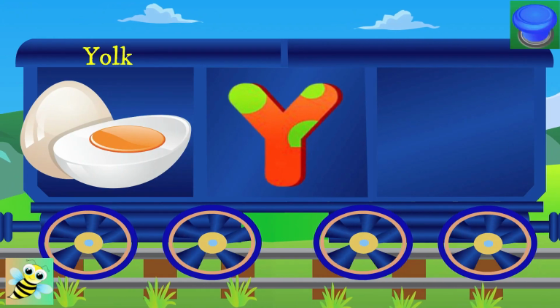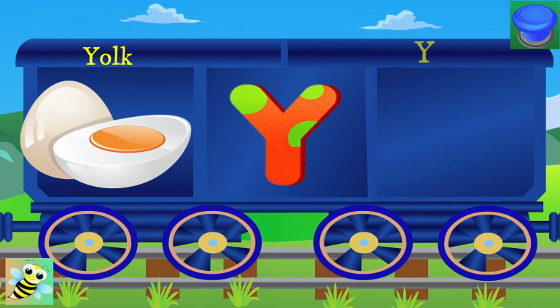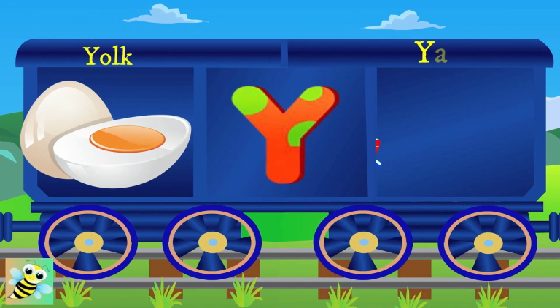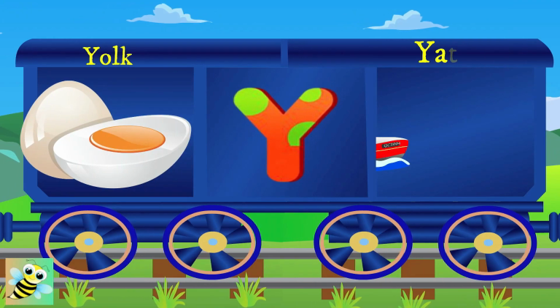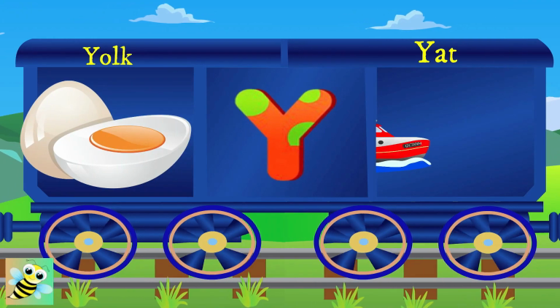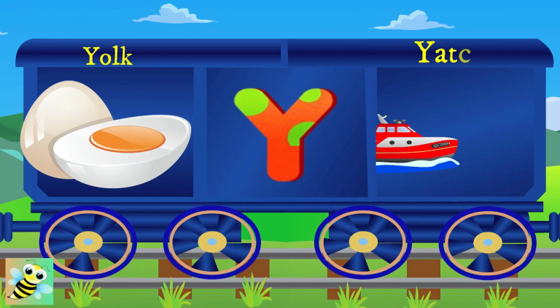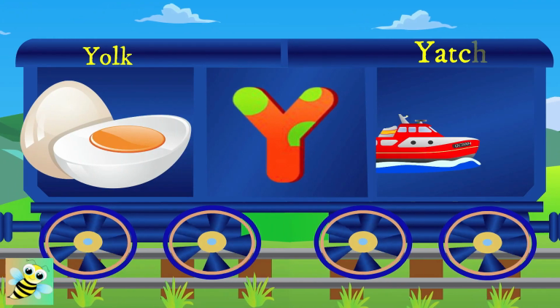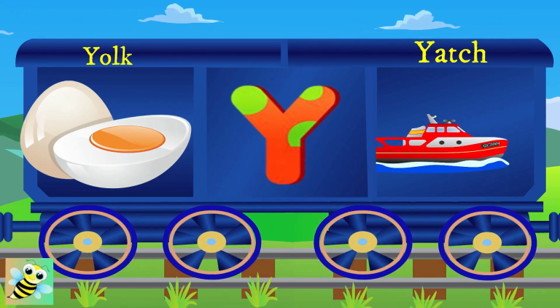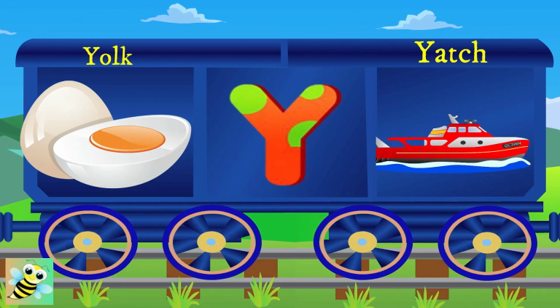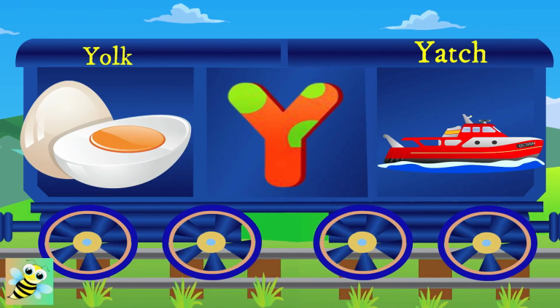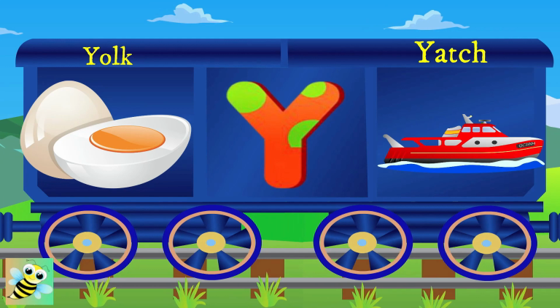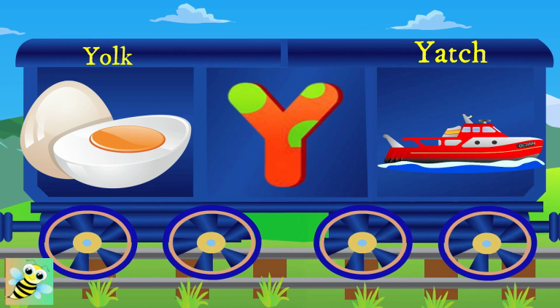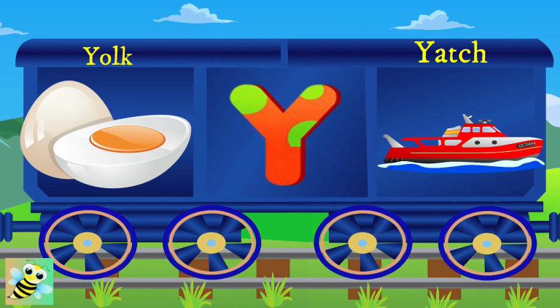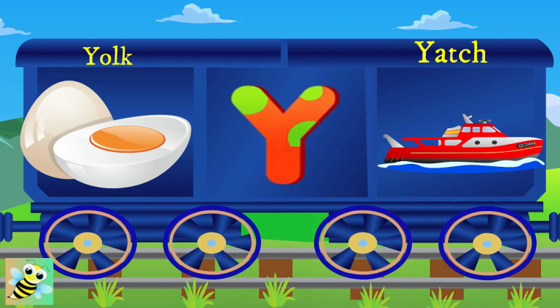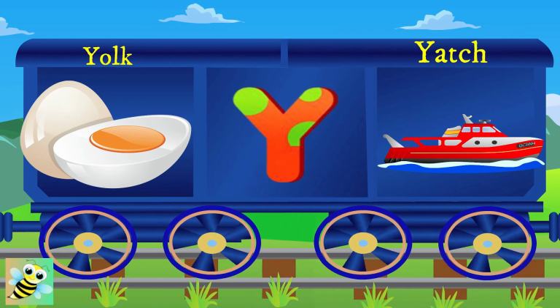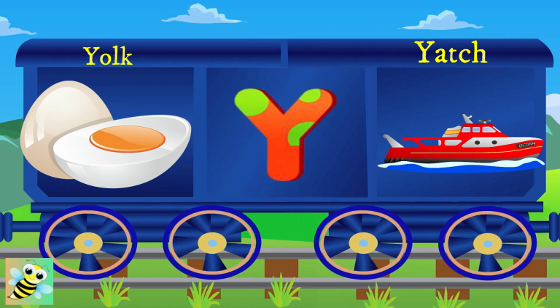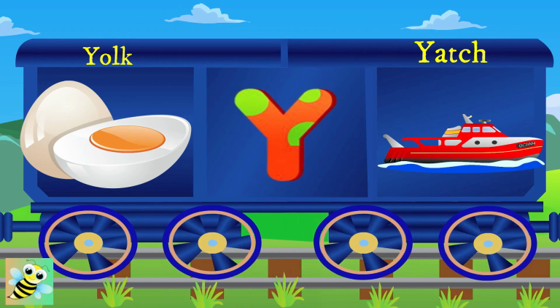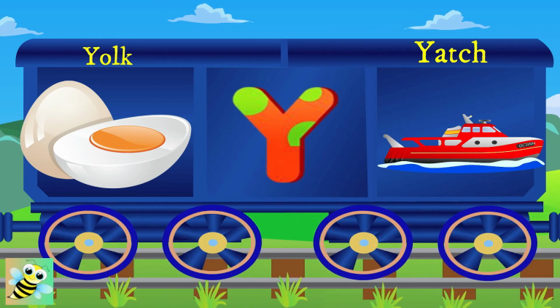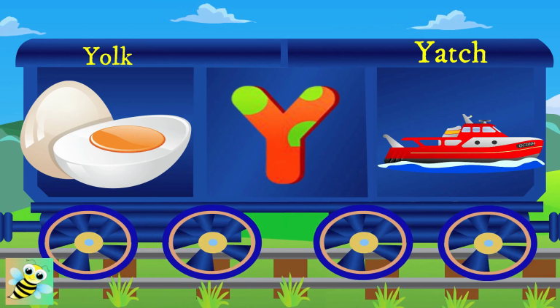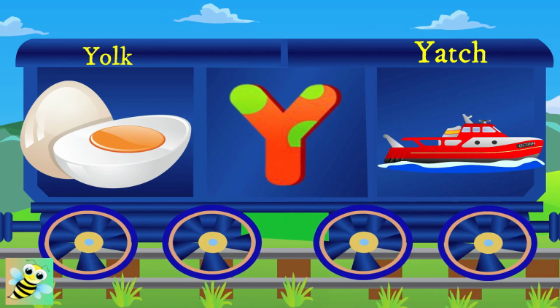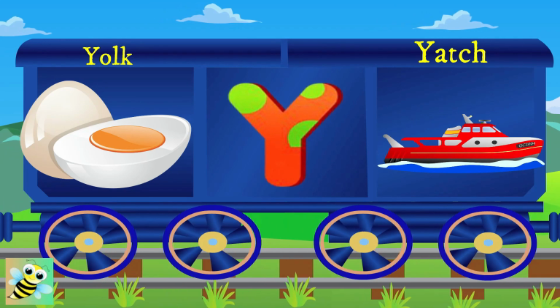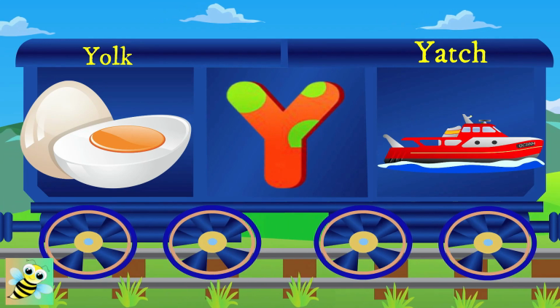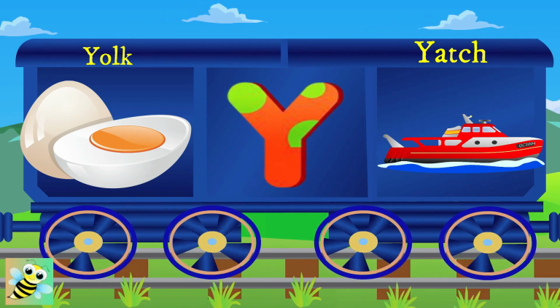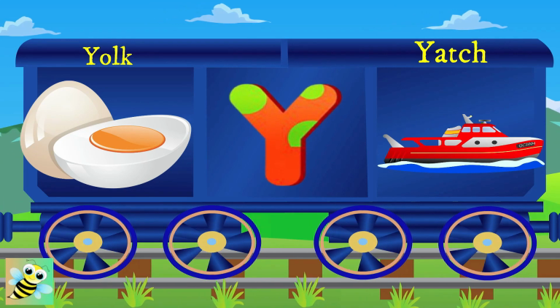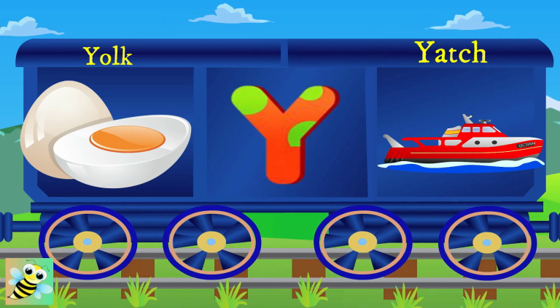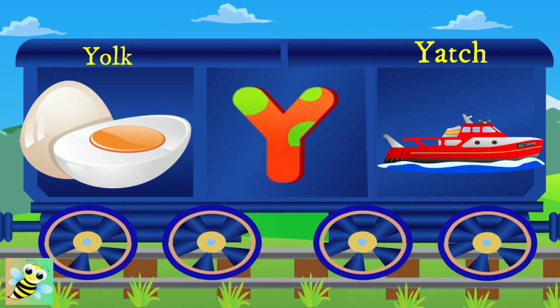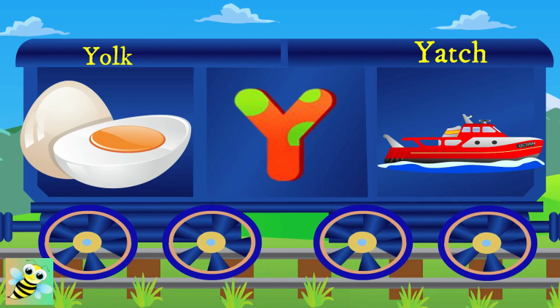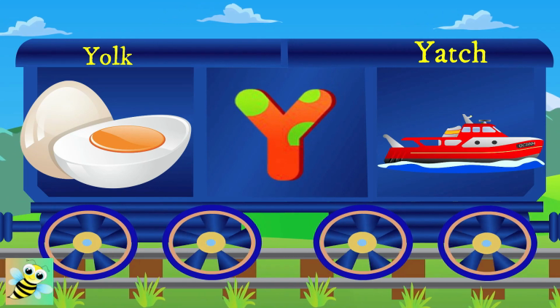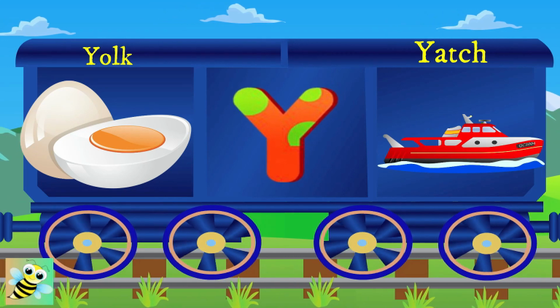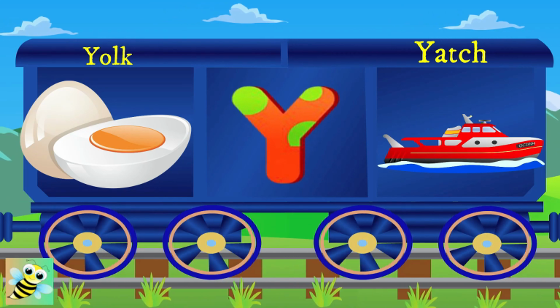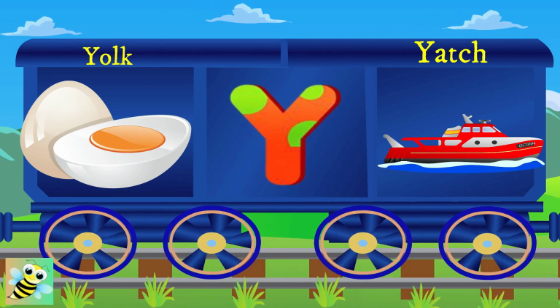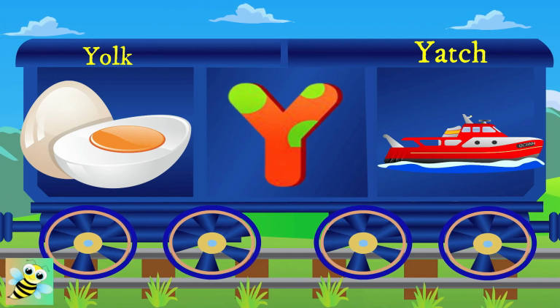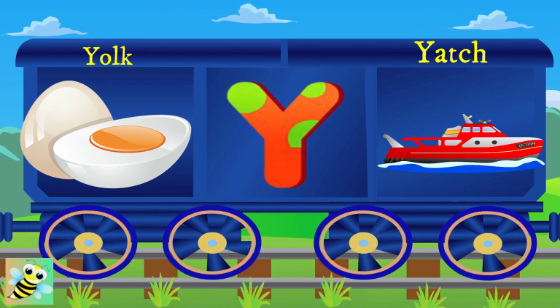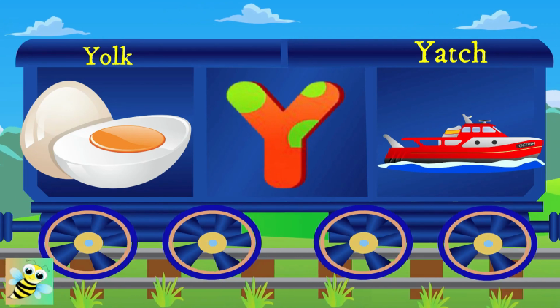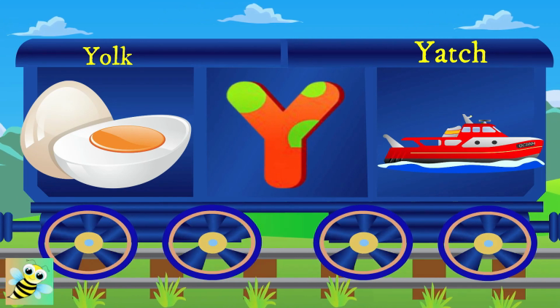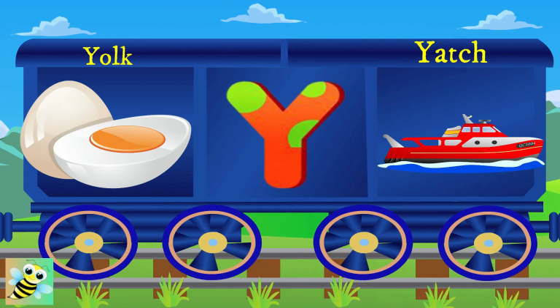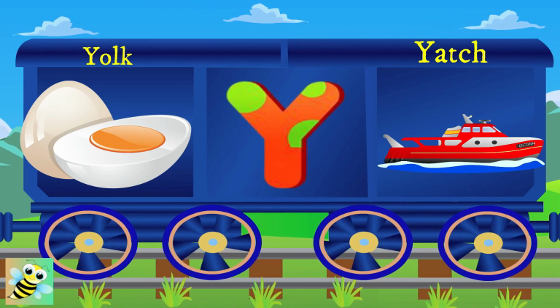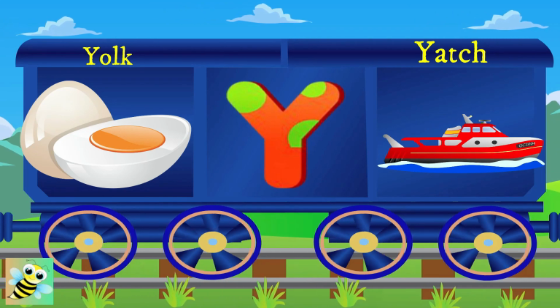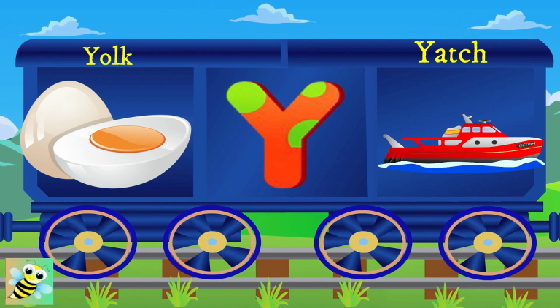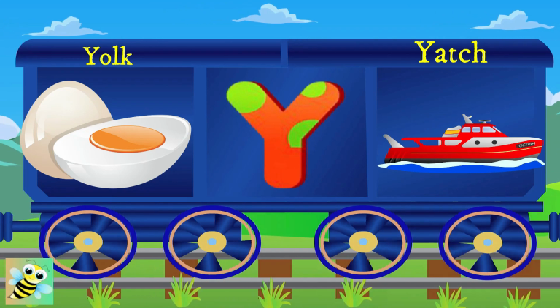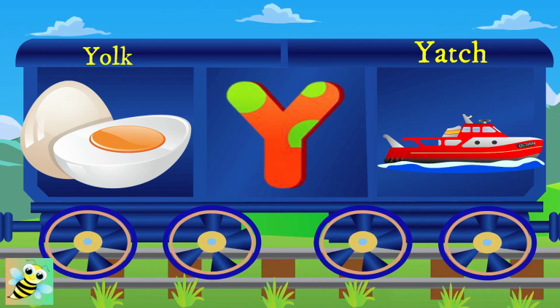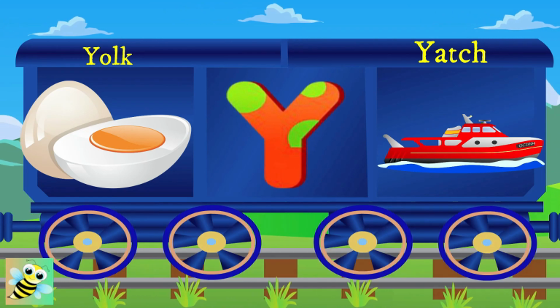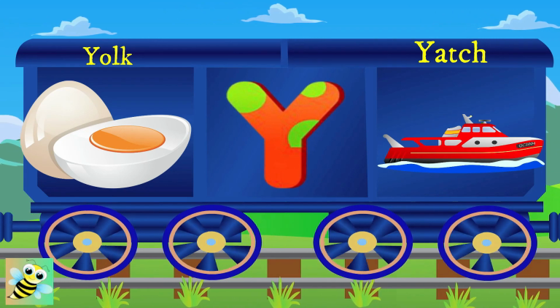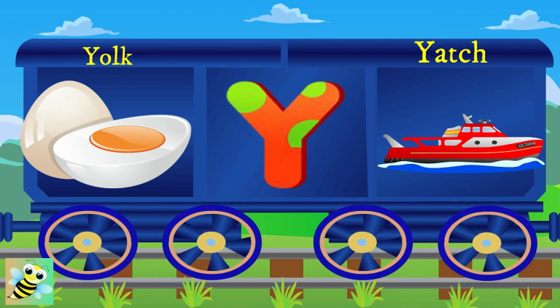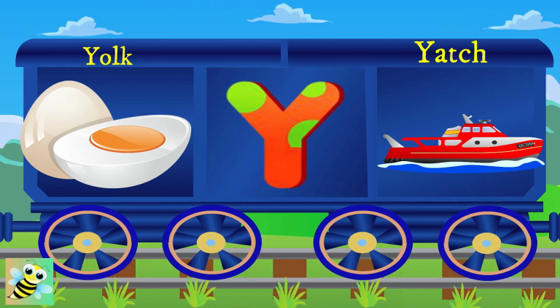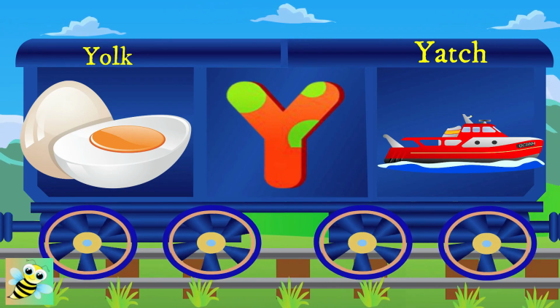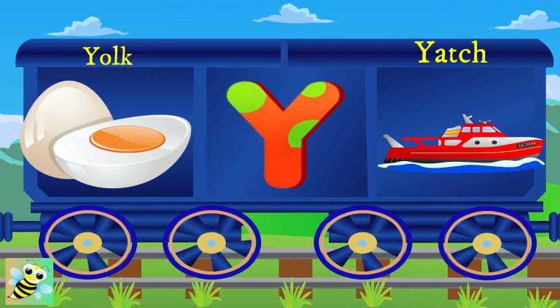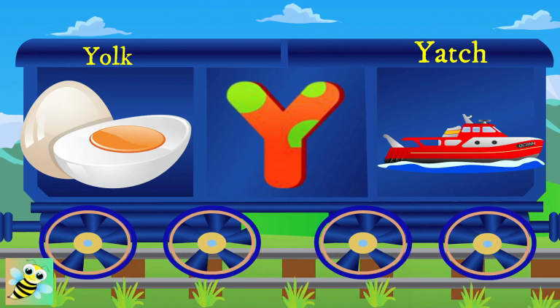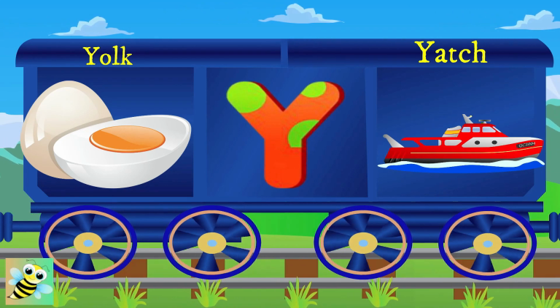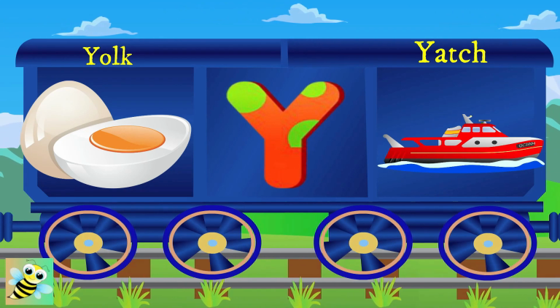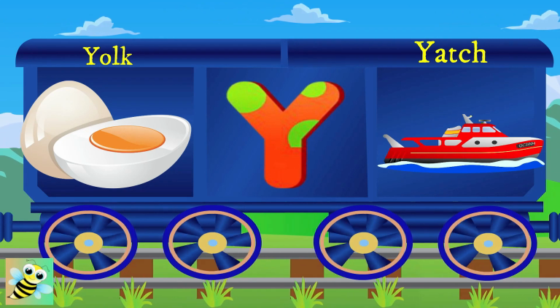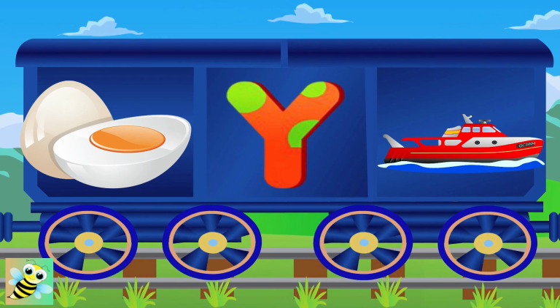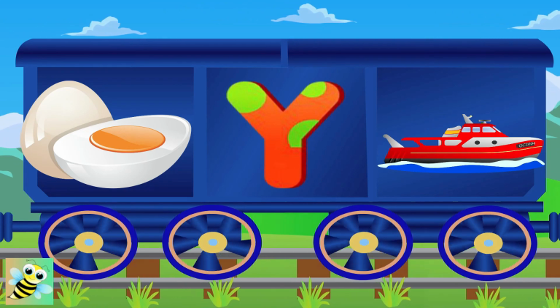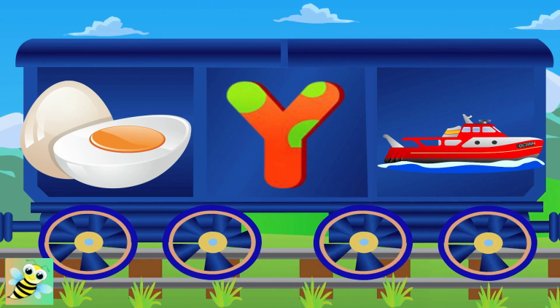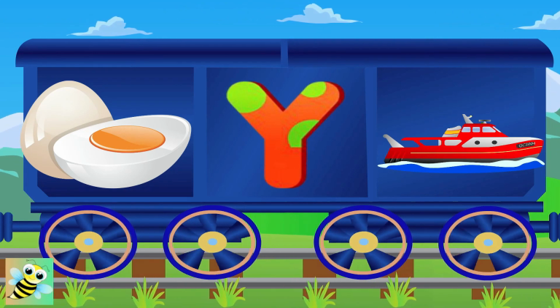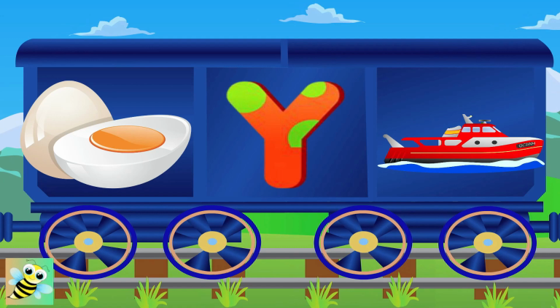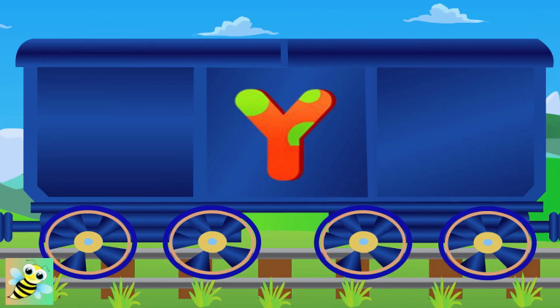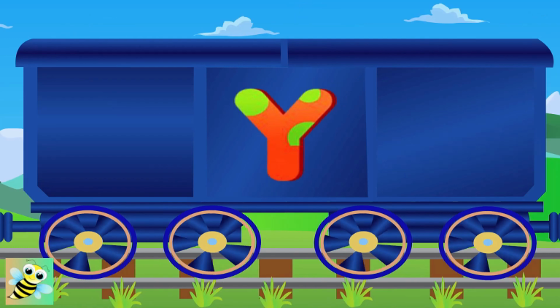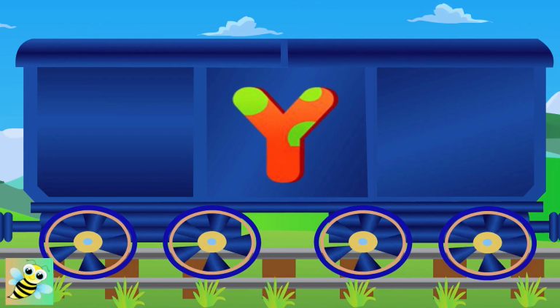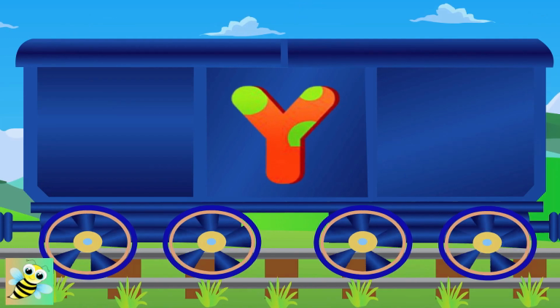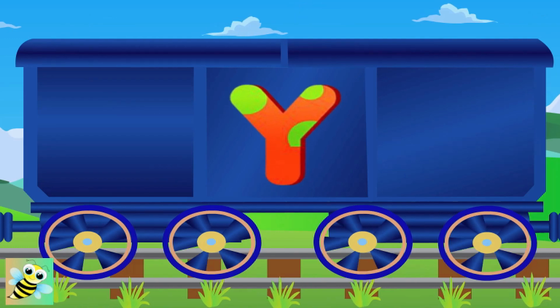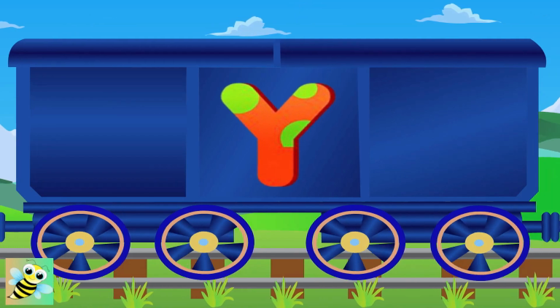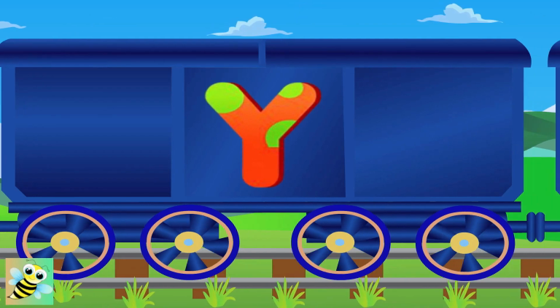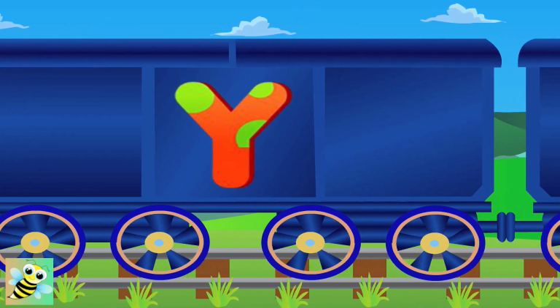Here comes Y. Y for yolk, and the yolk is yellow. Y for yak.